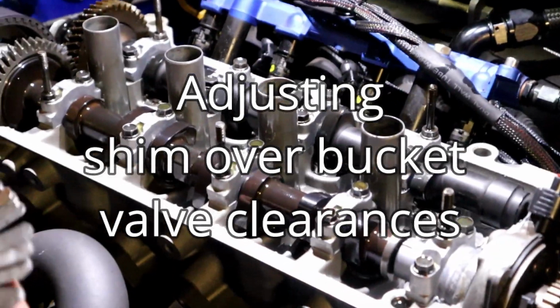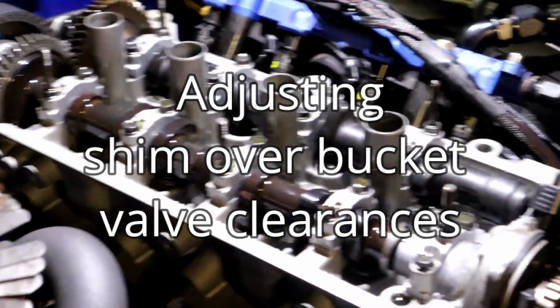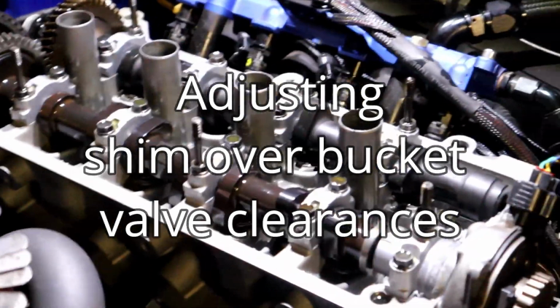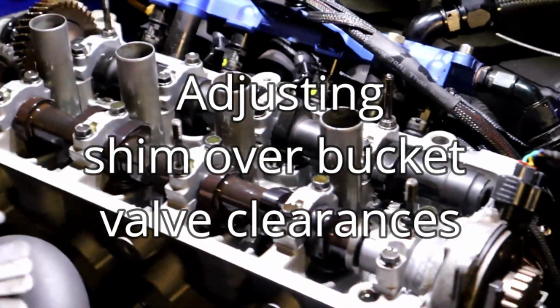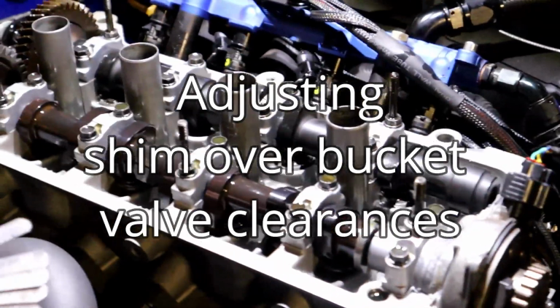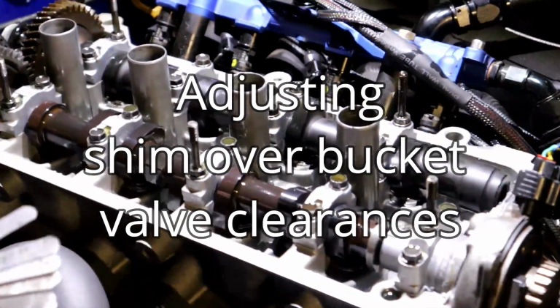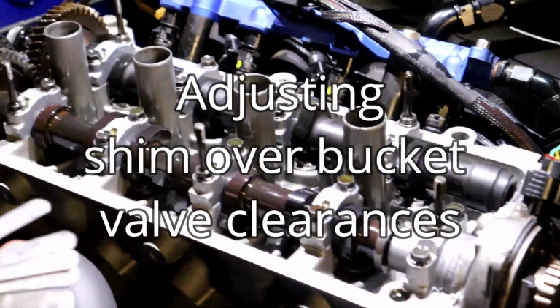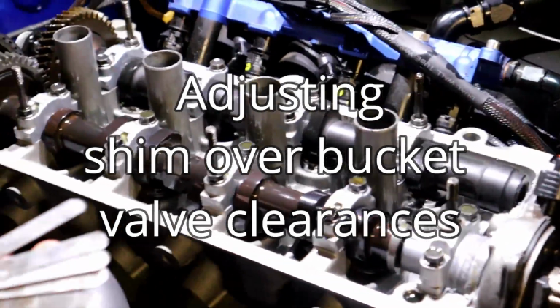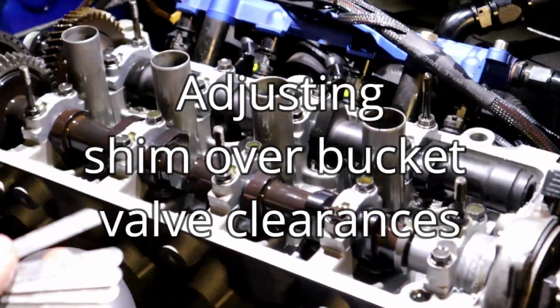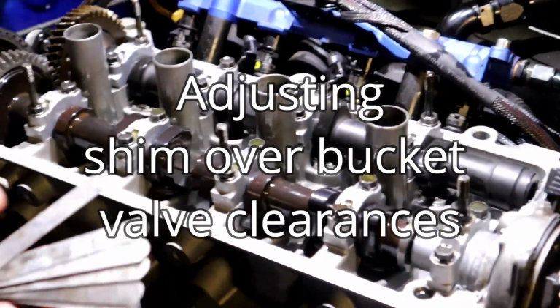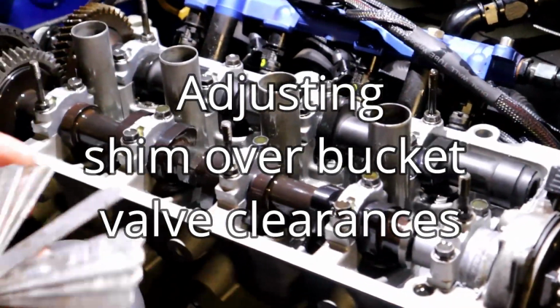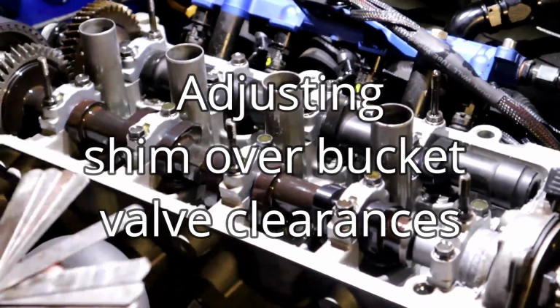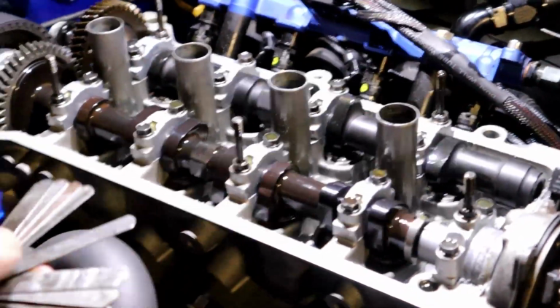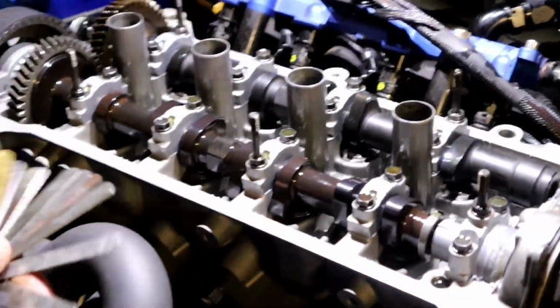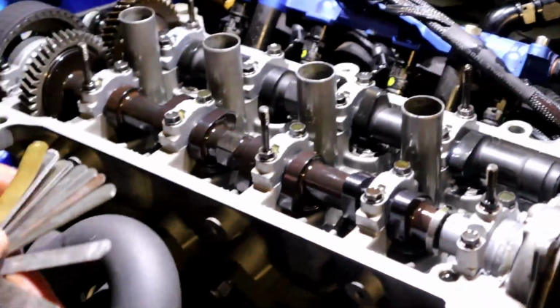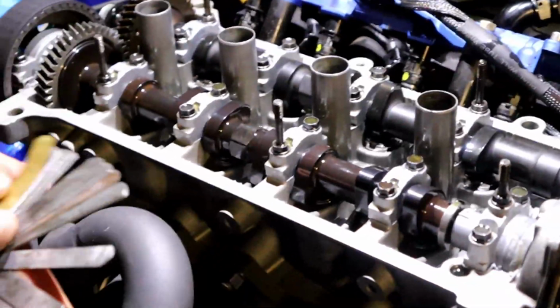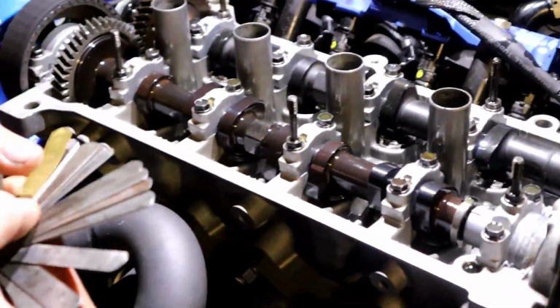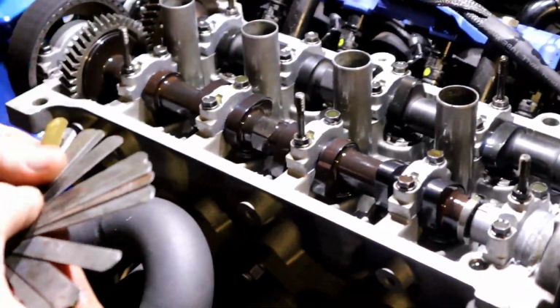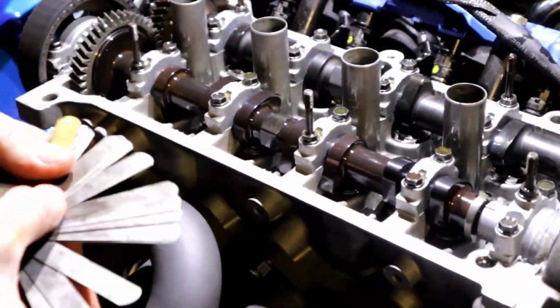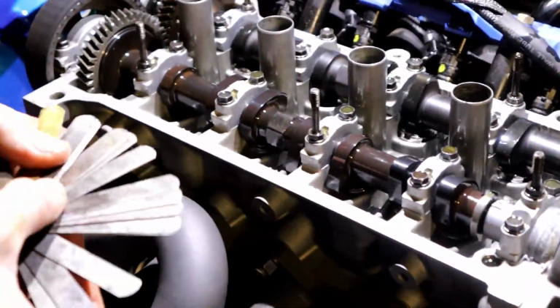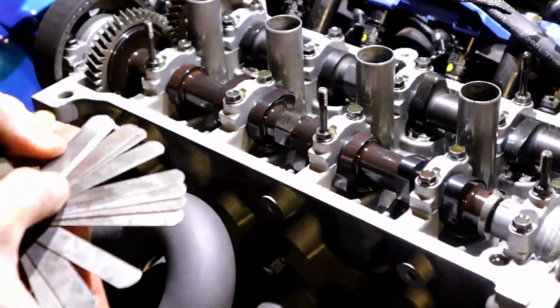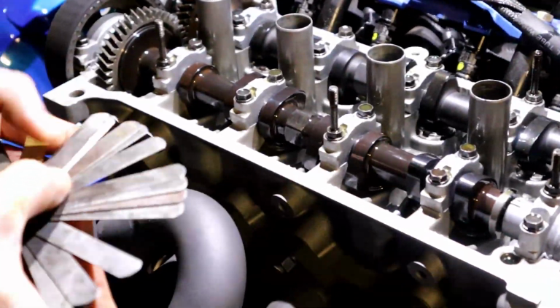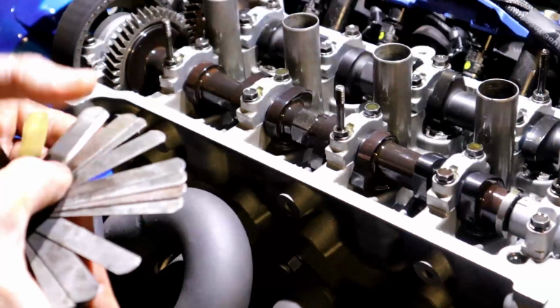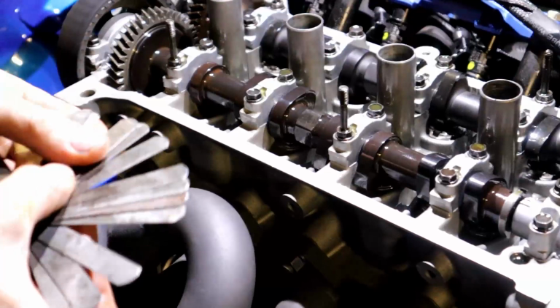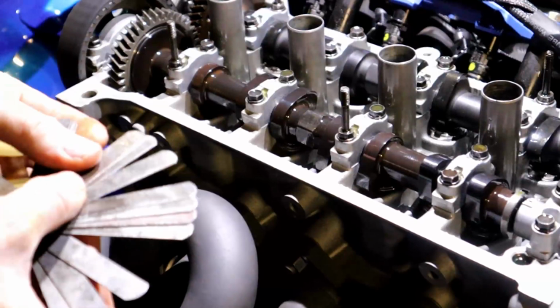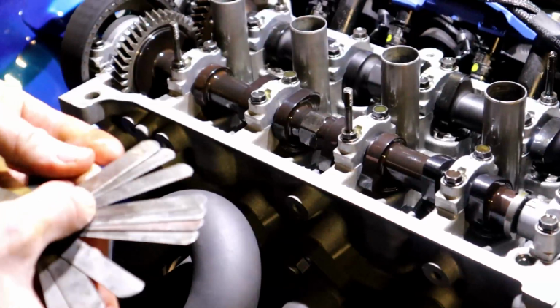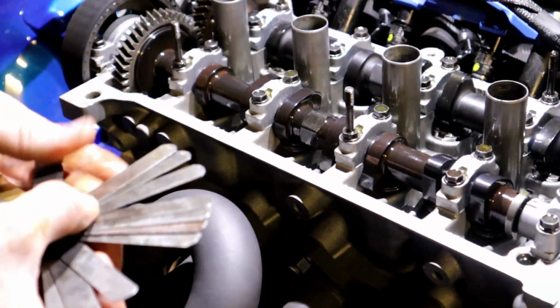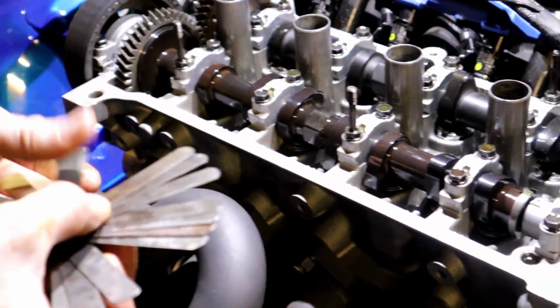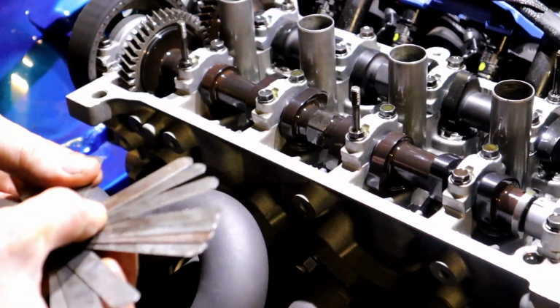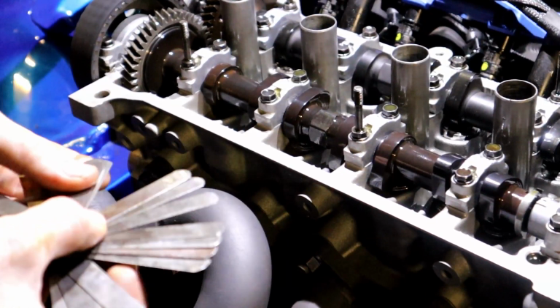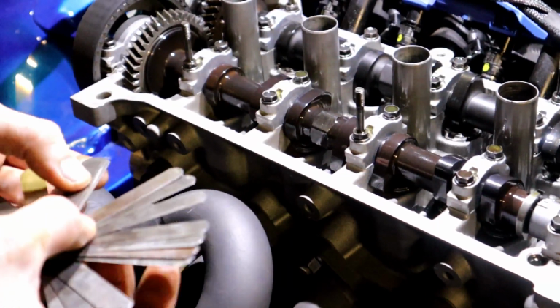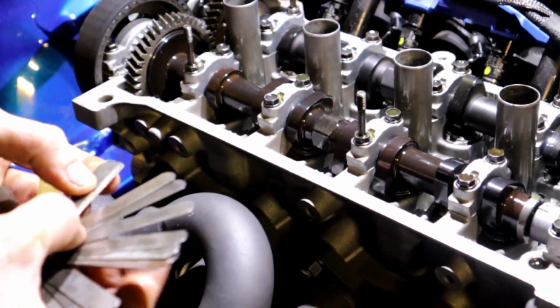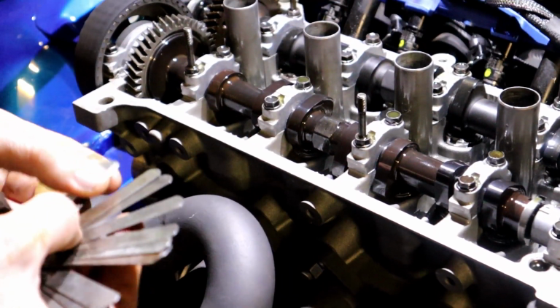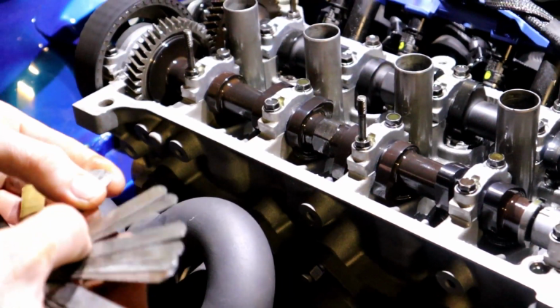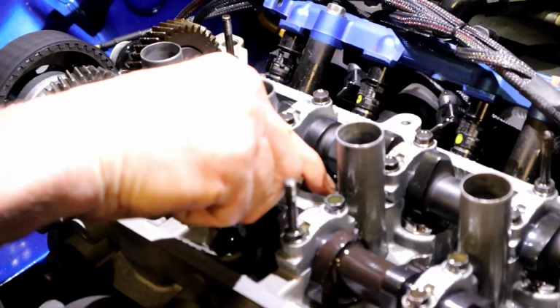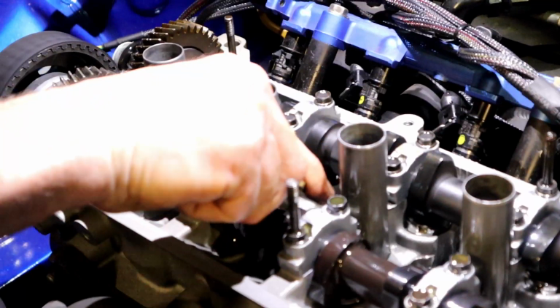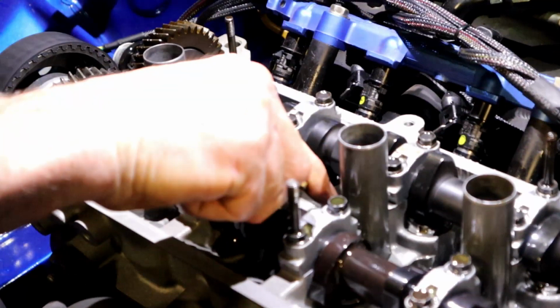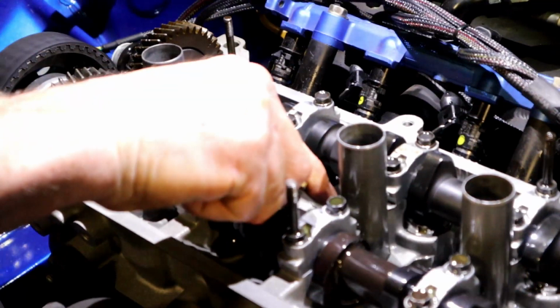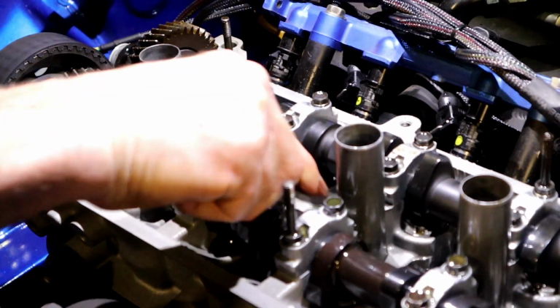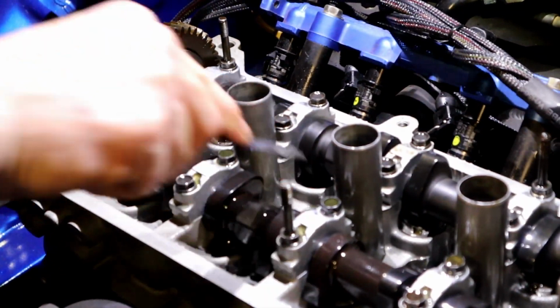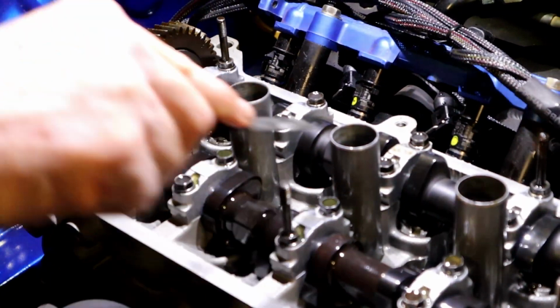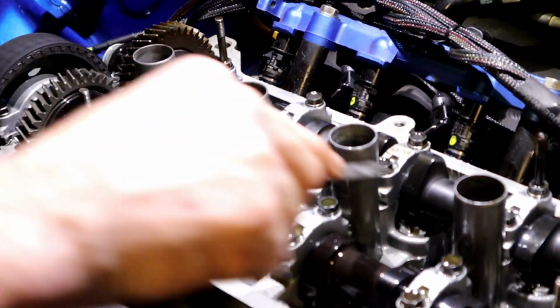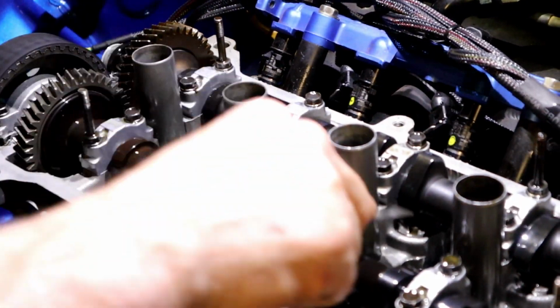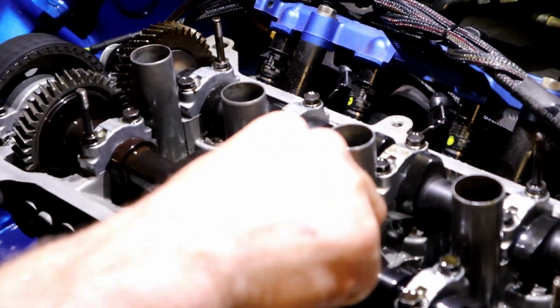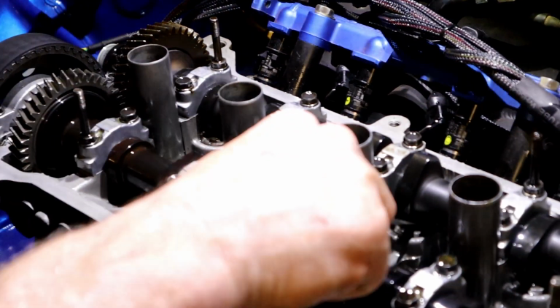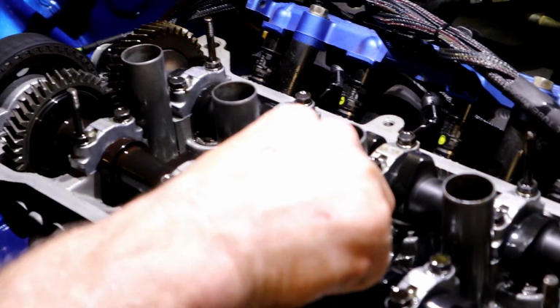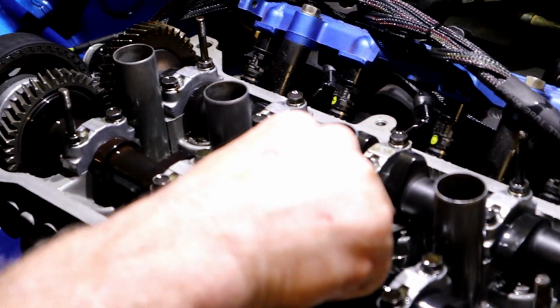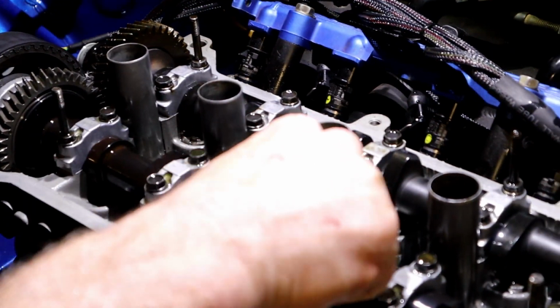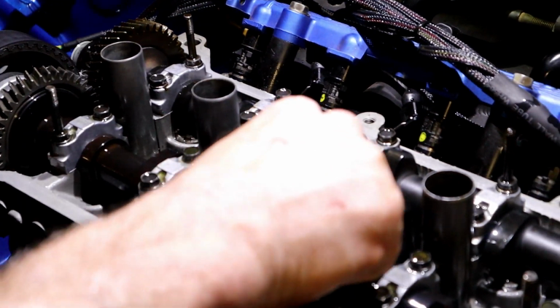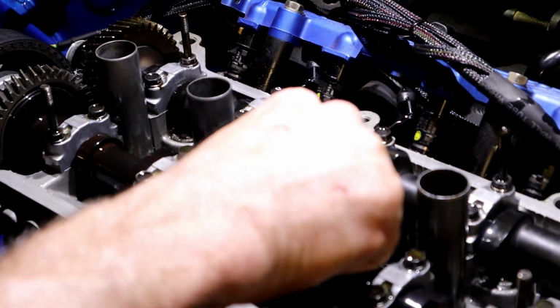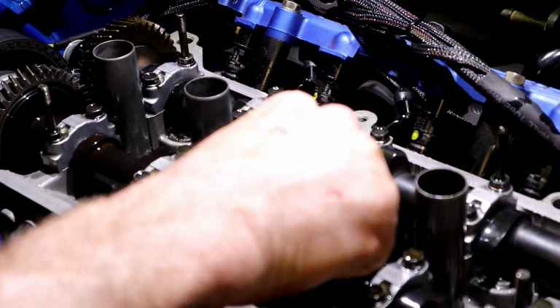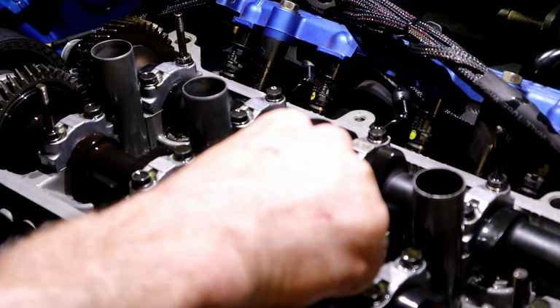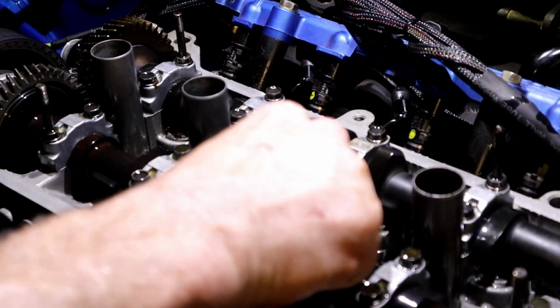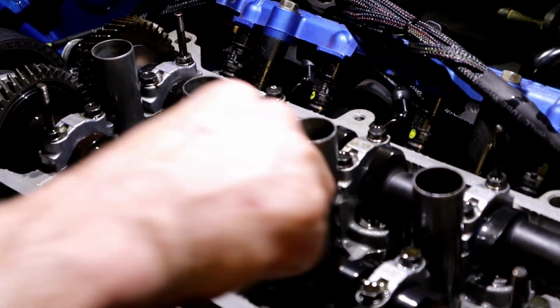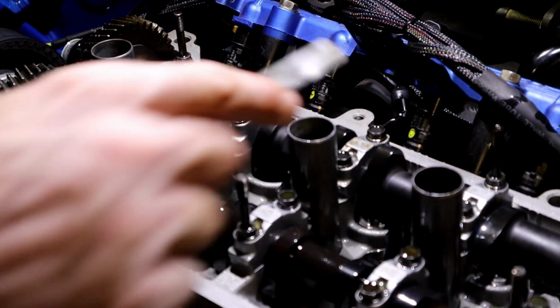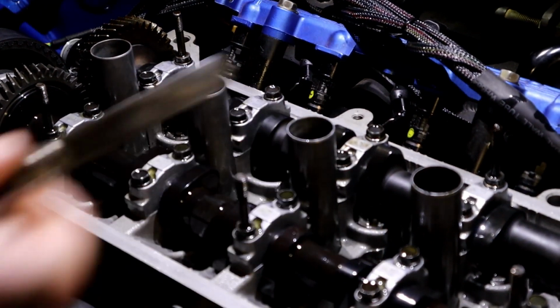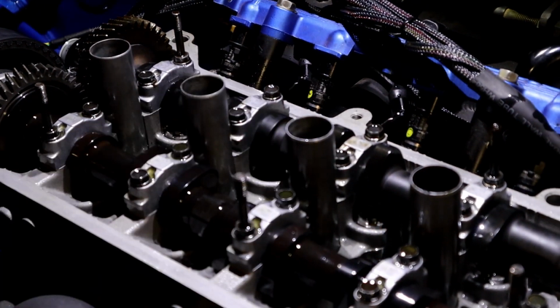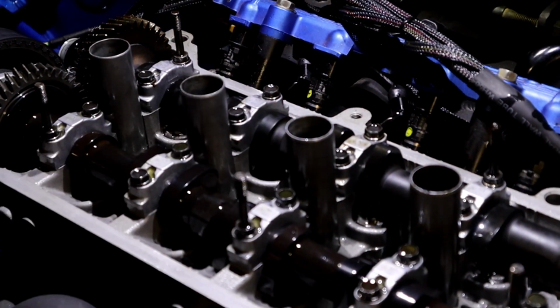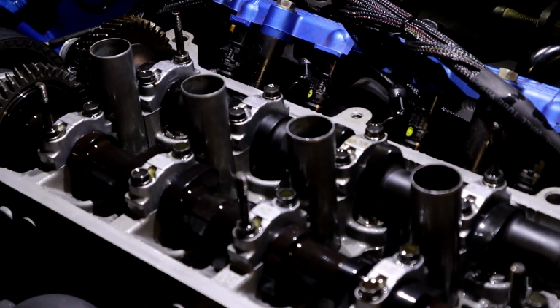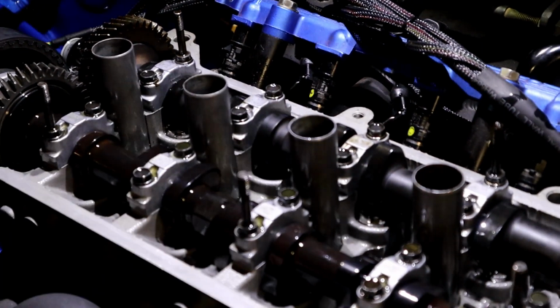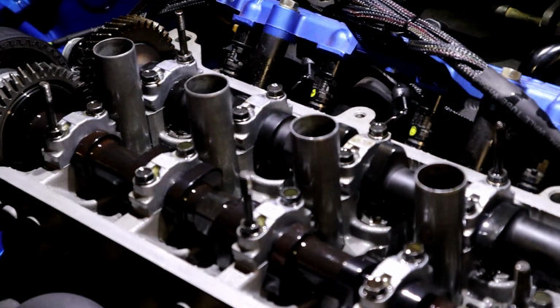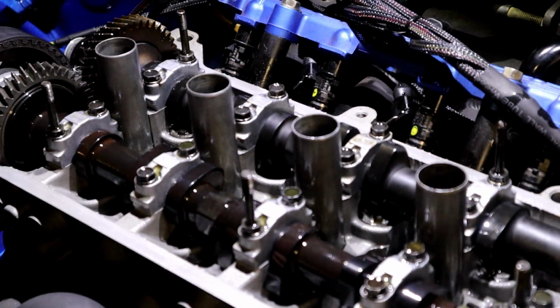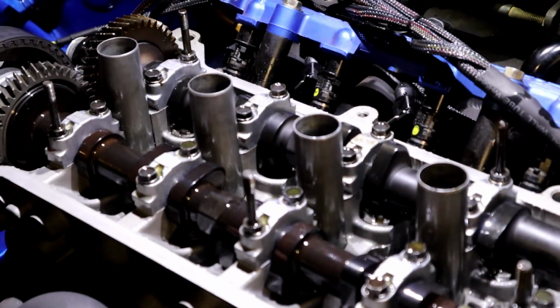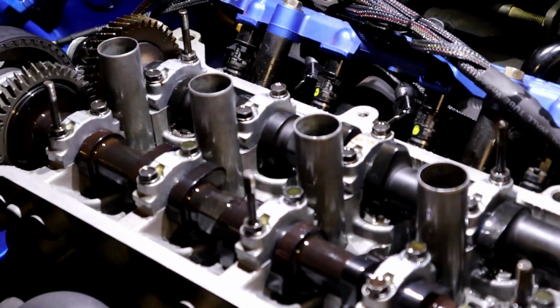So if I start with 14 thou, does it fit? Does it fit? 12.